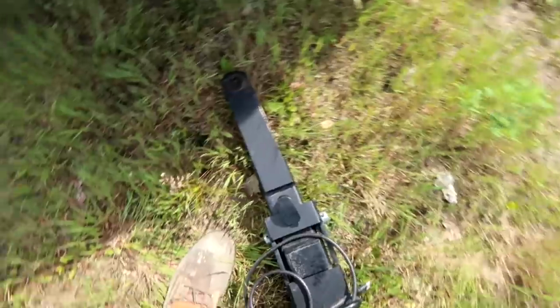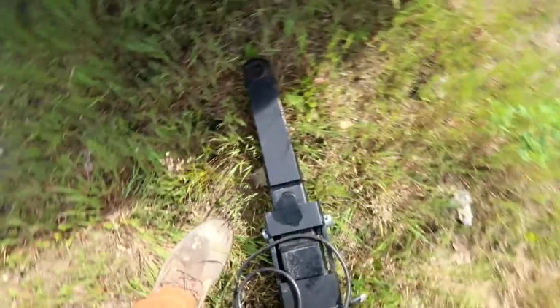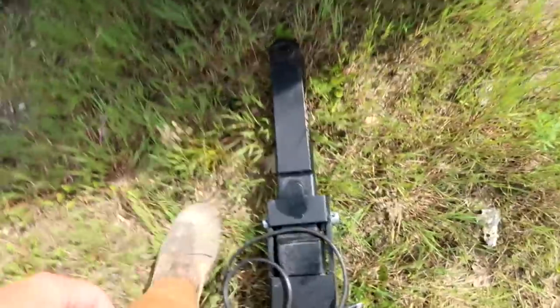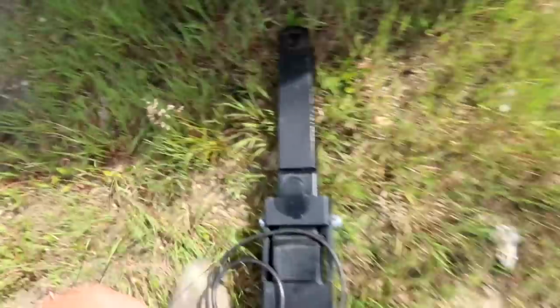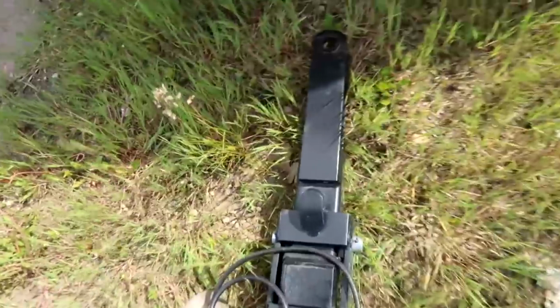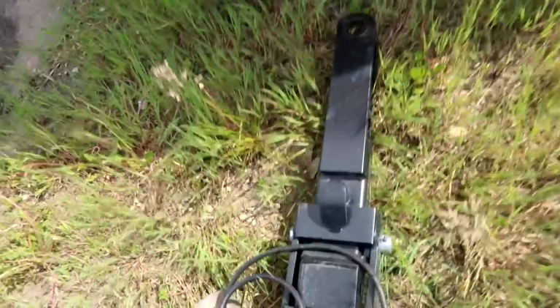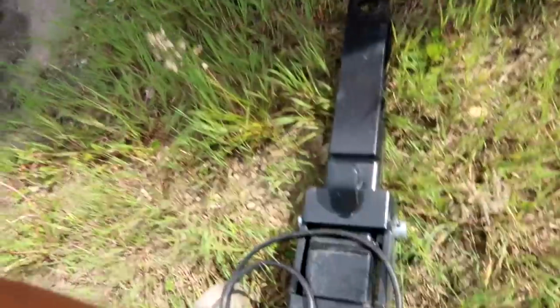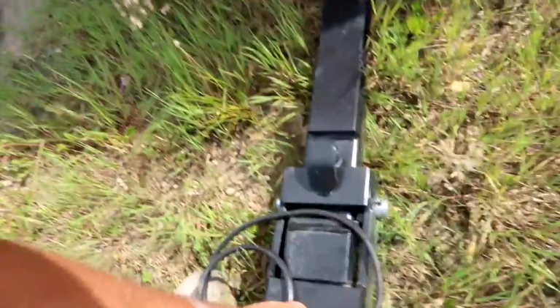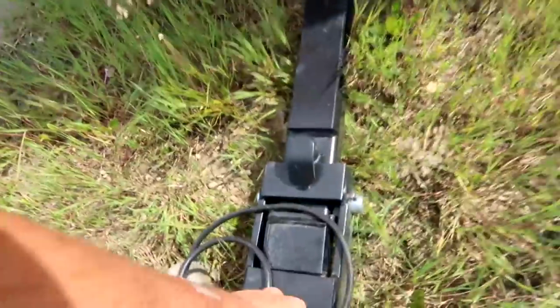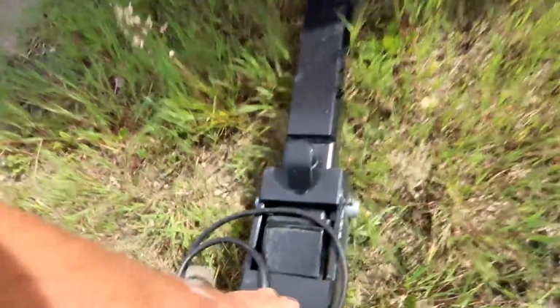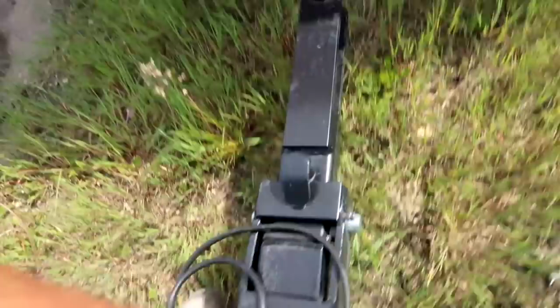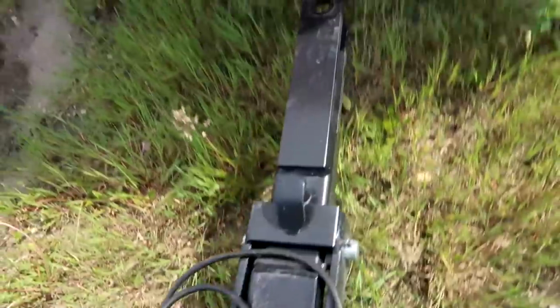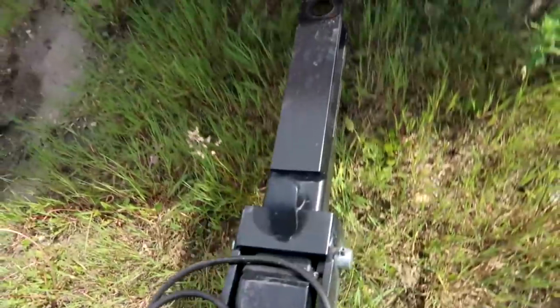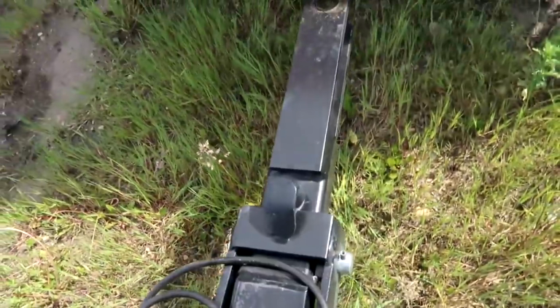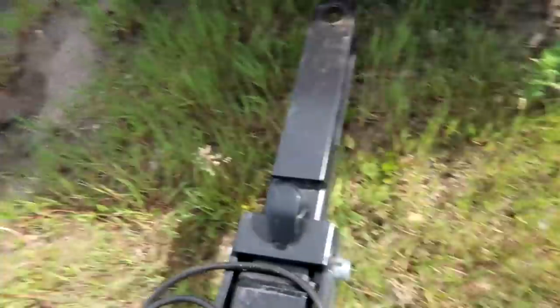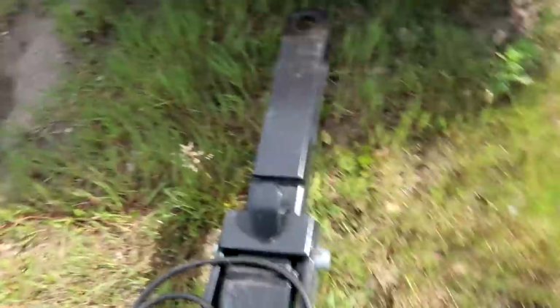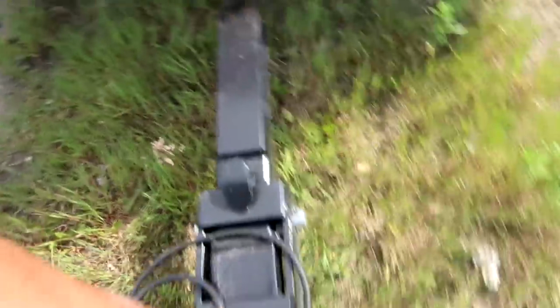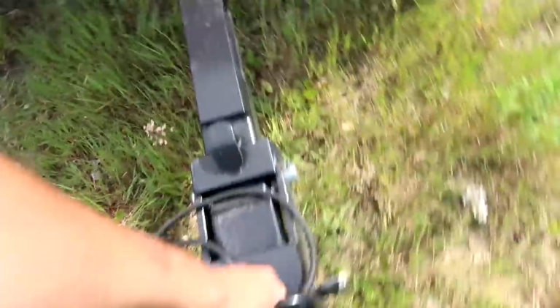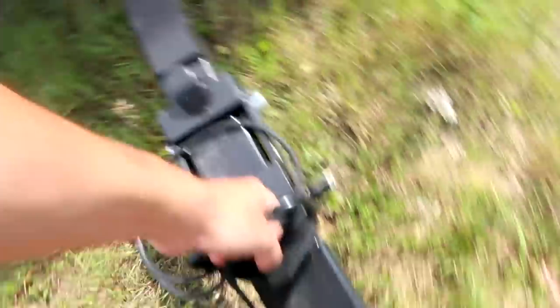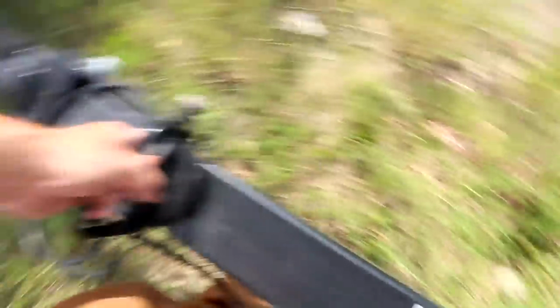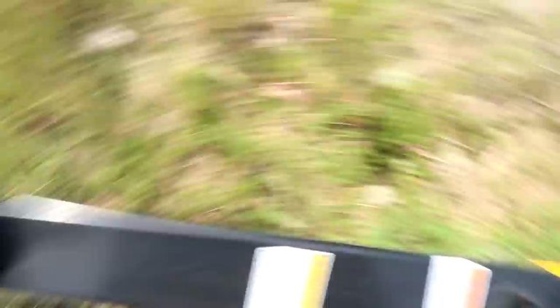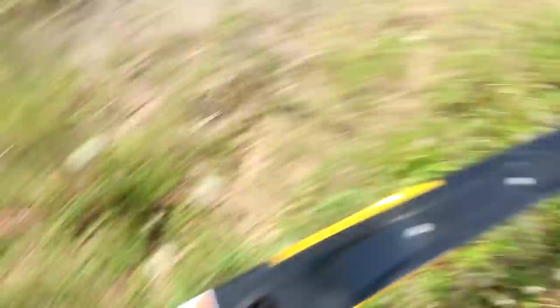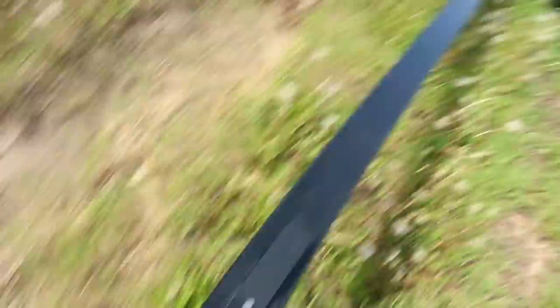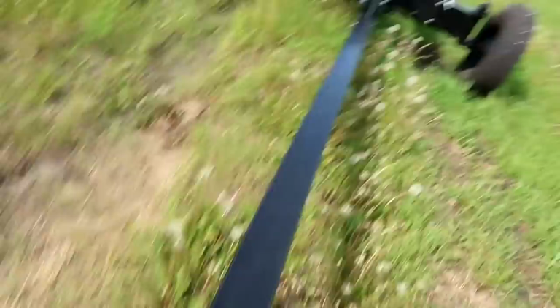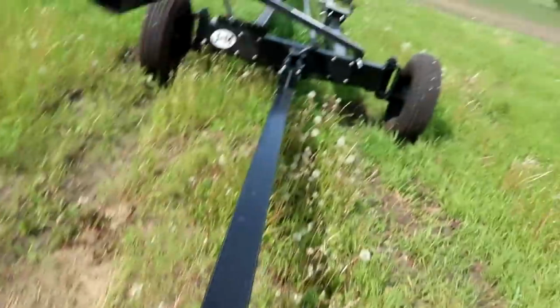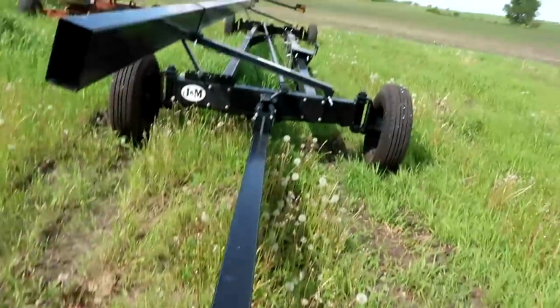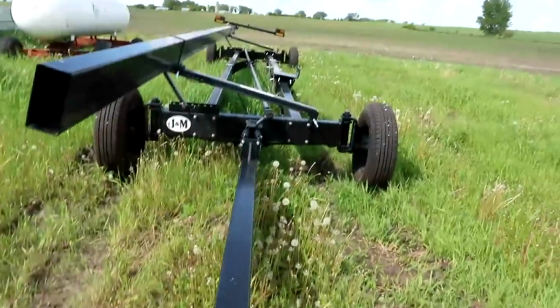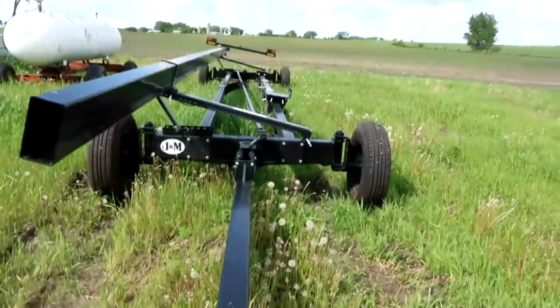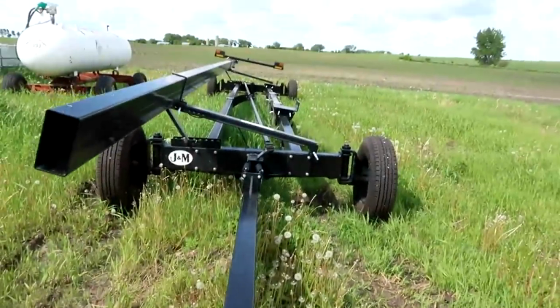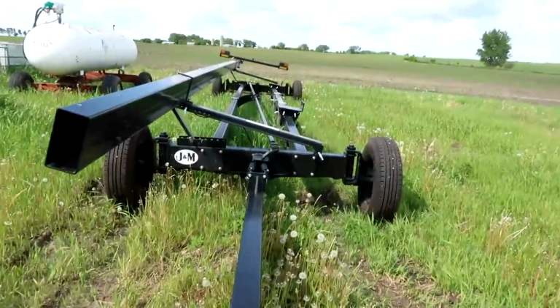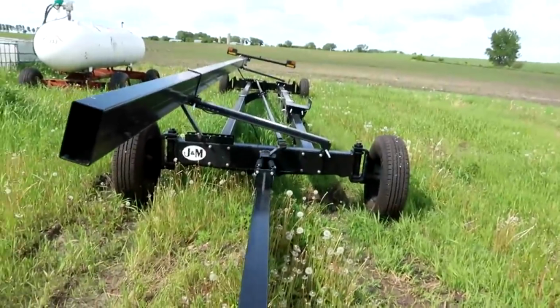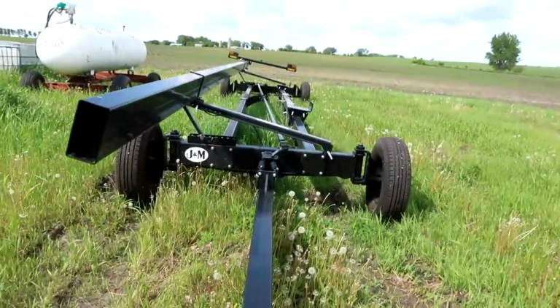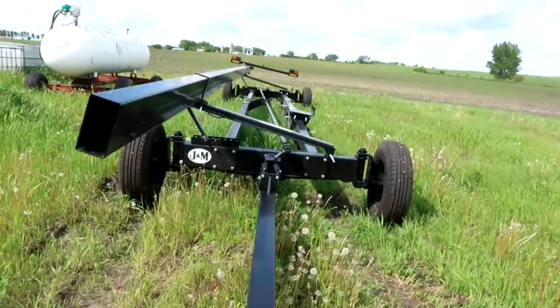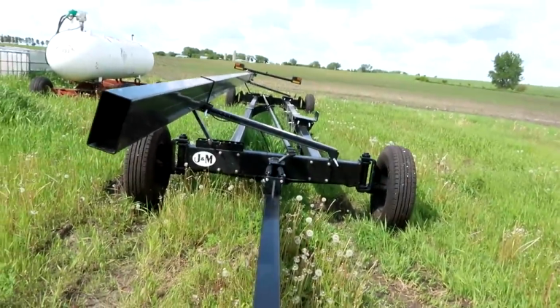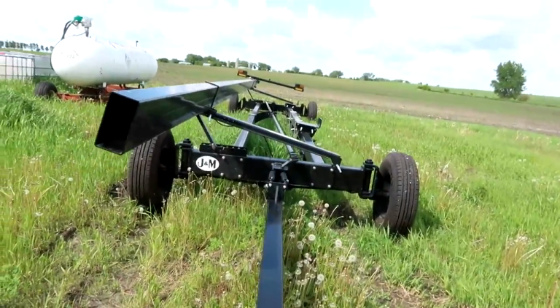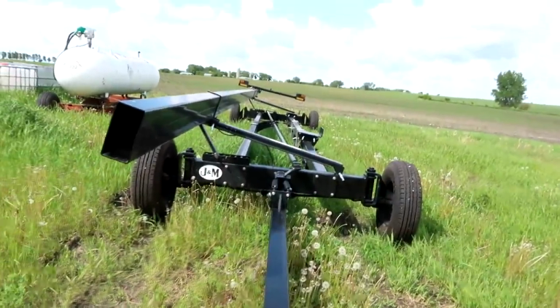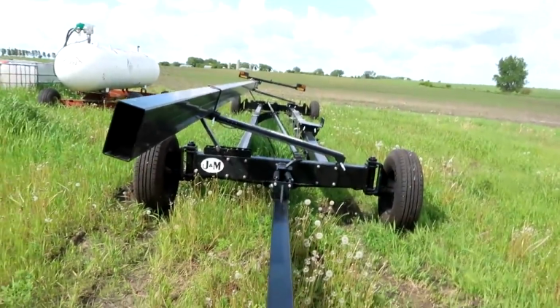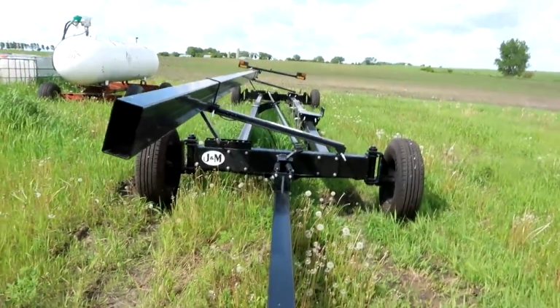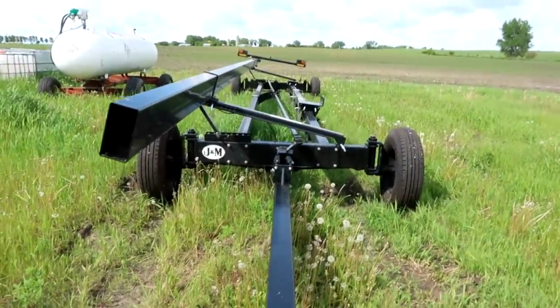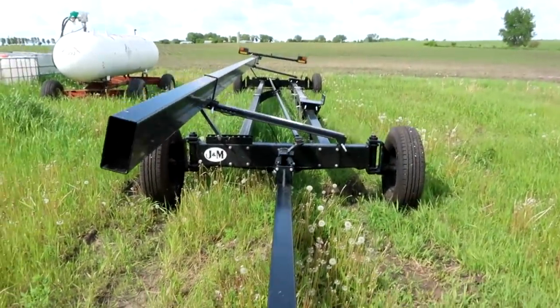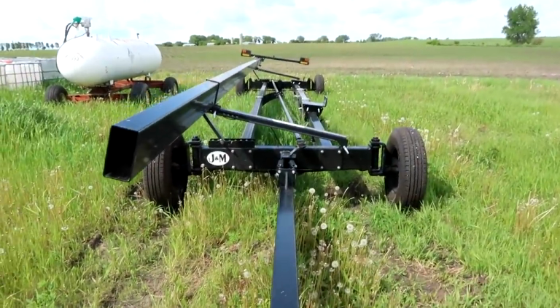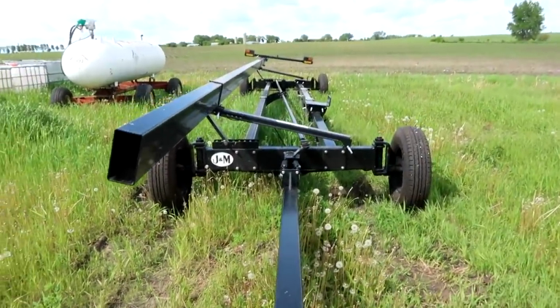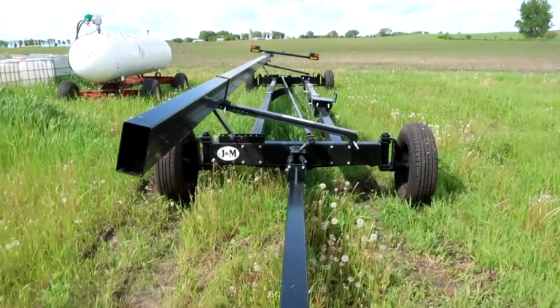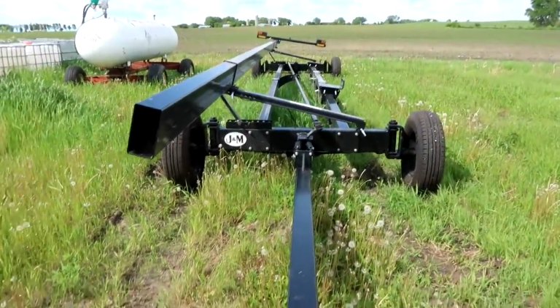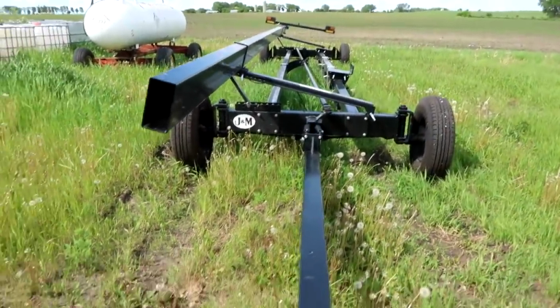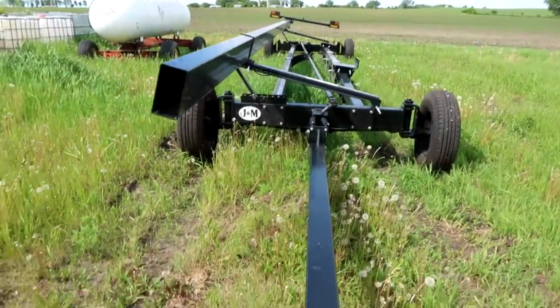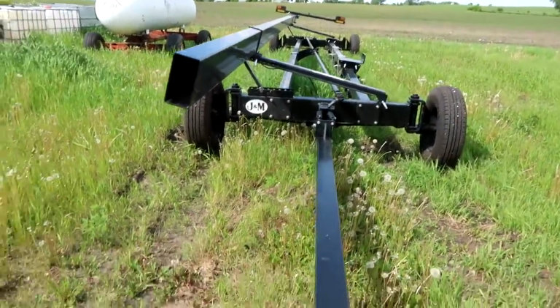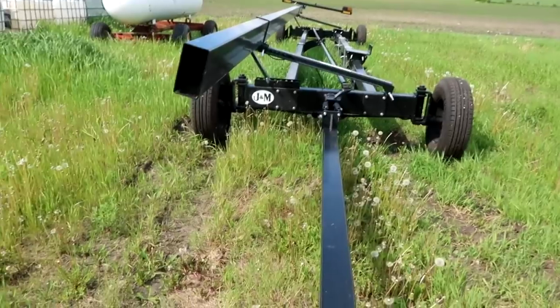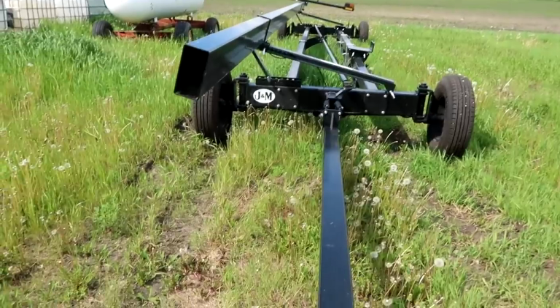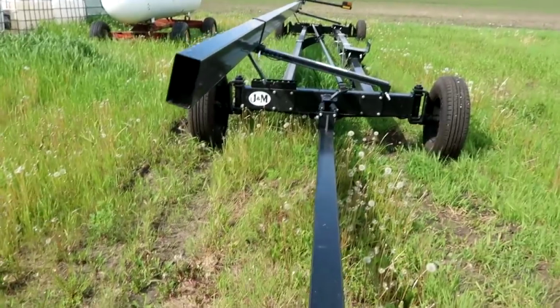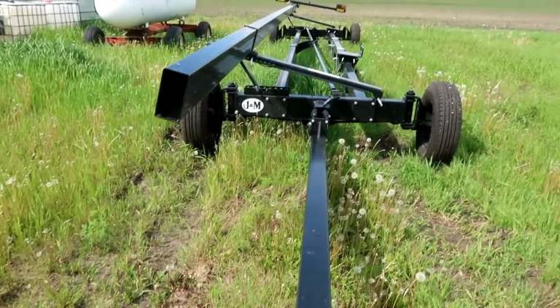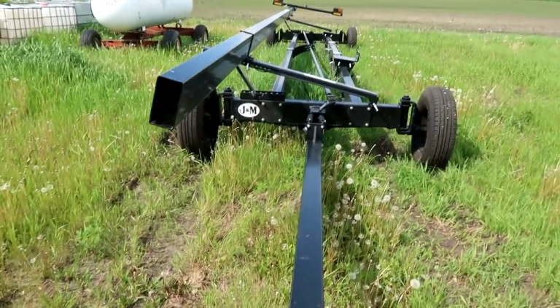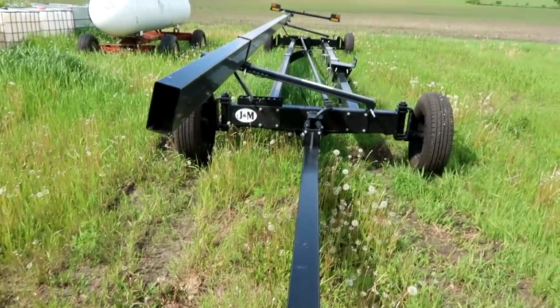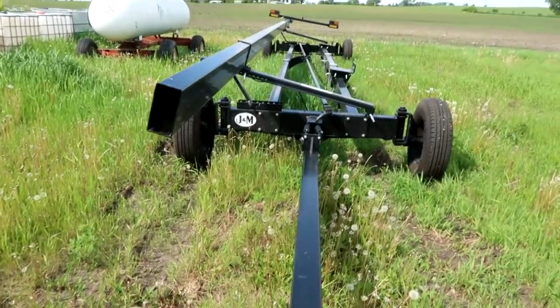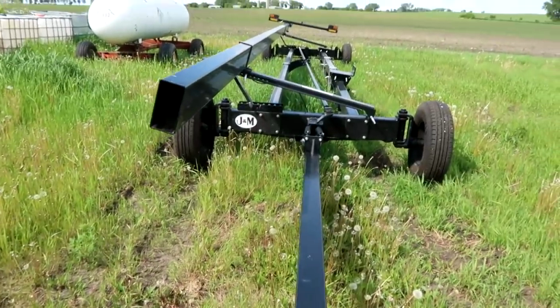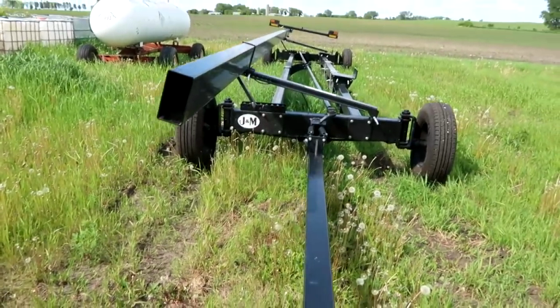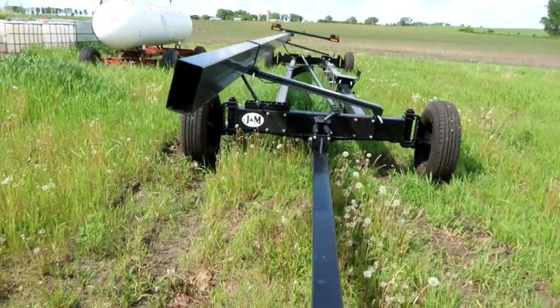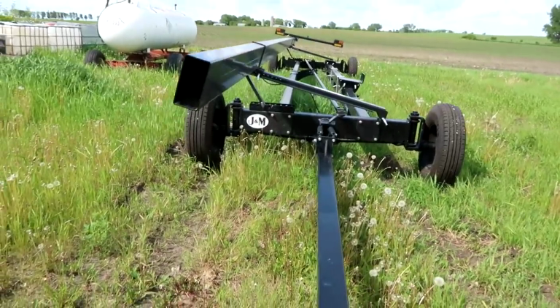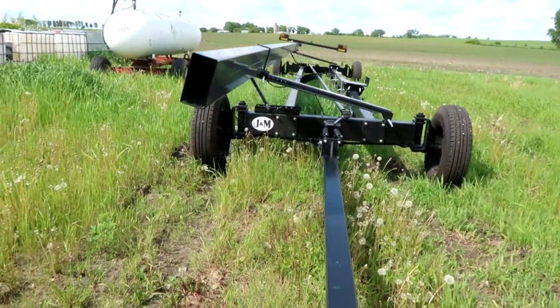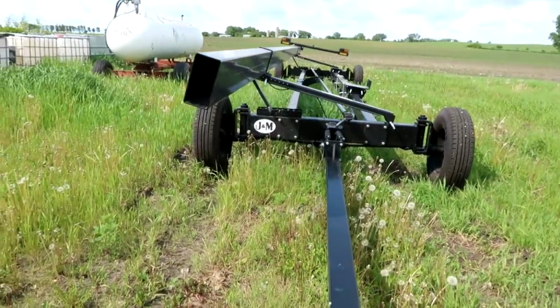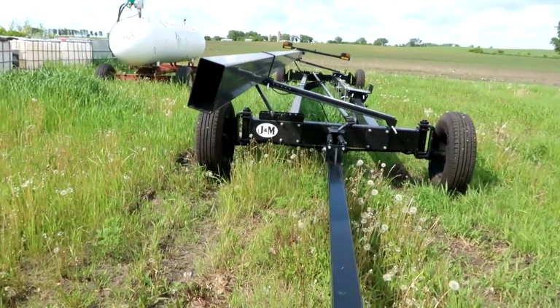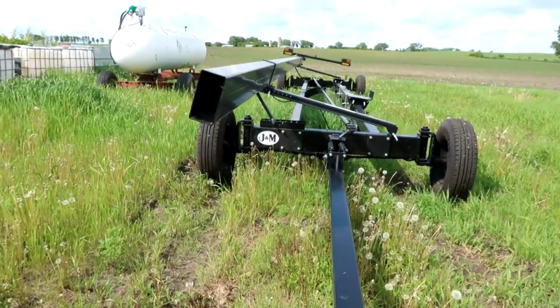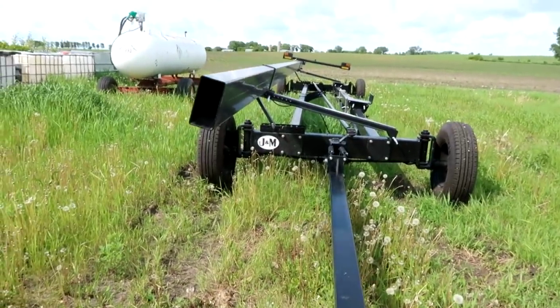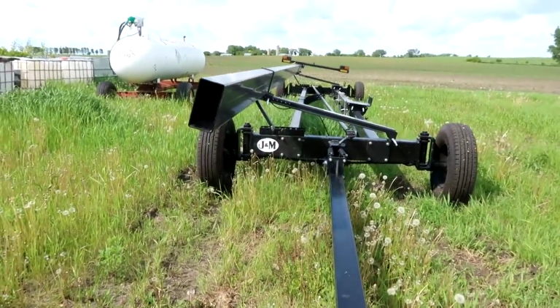Check this out — this hitch has got springs on it back there that help me pick it up. It's light as a feather, it's awesome.